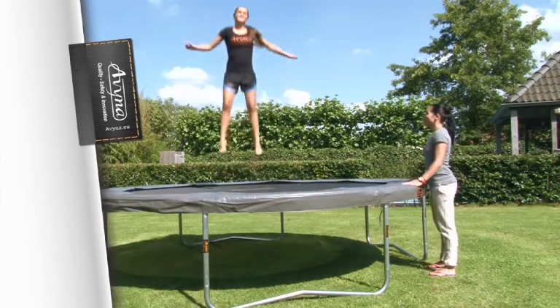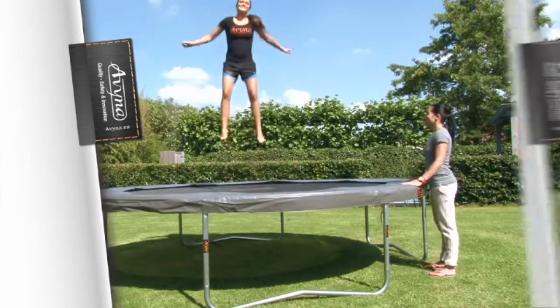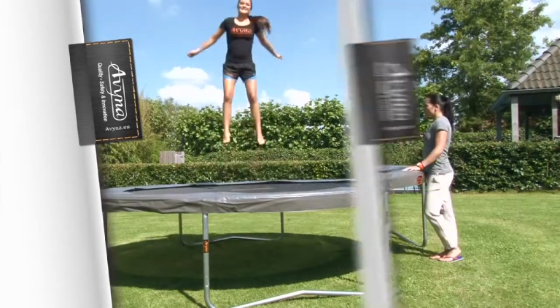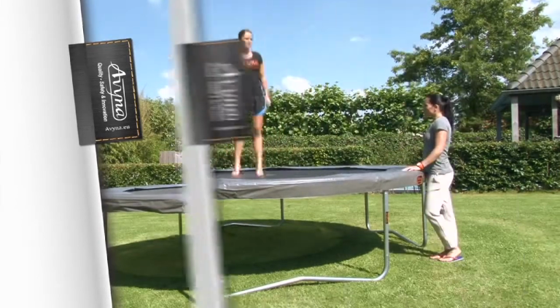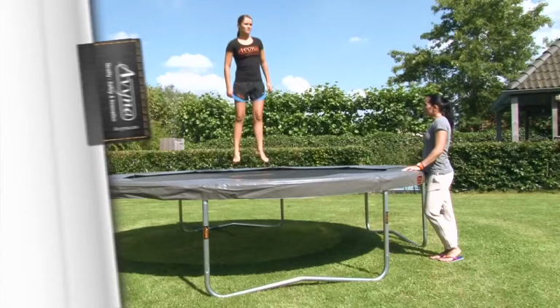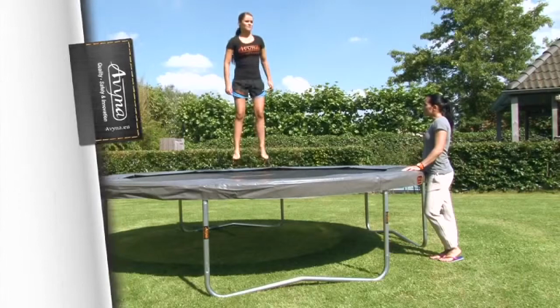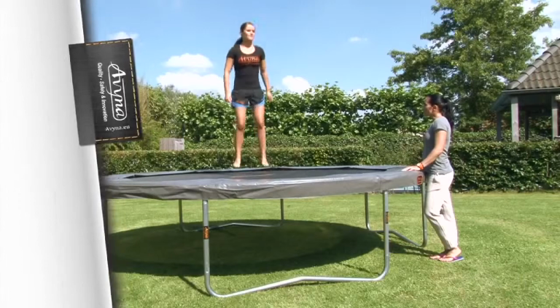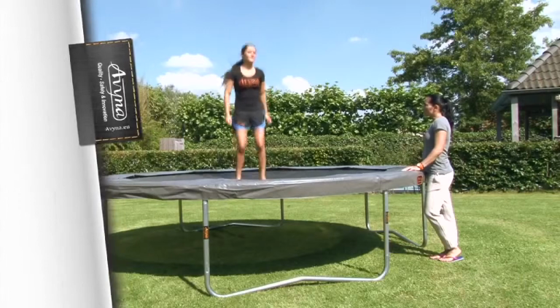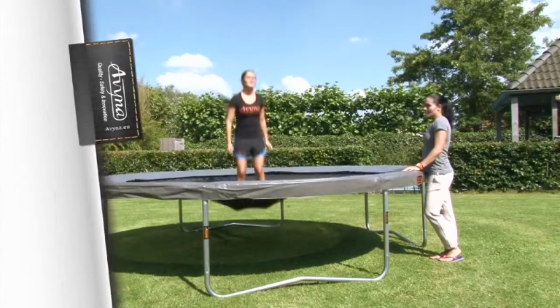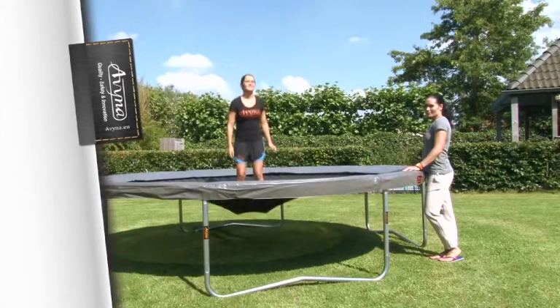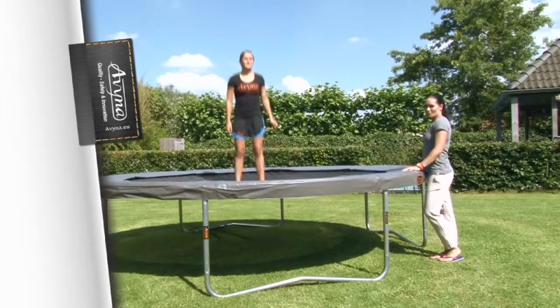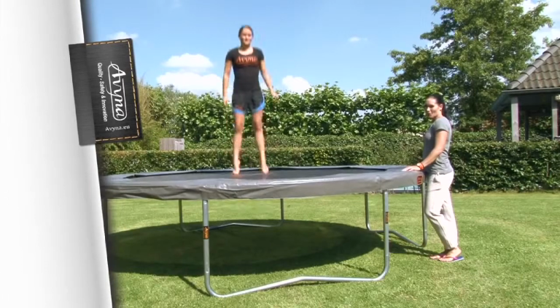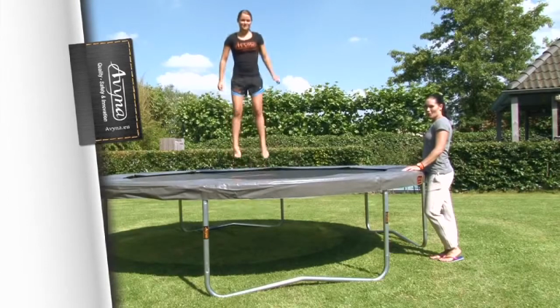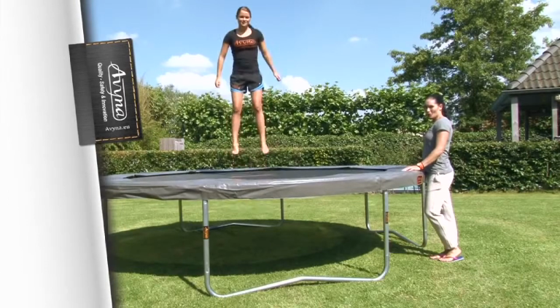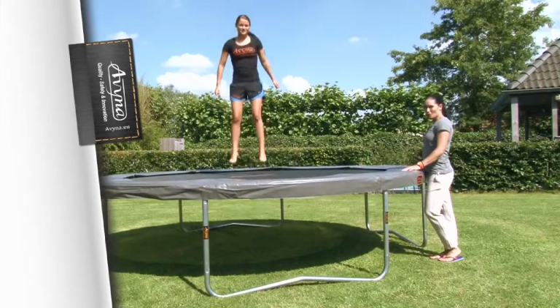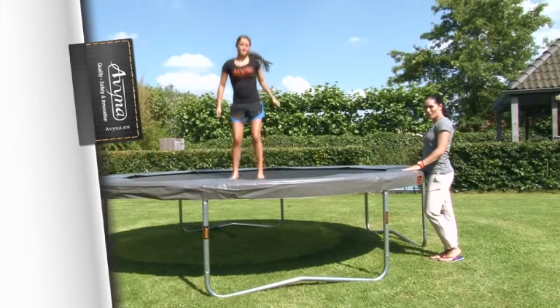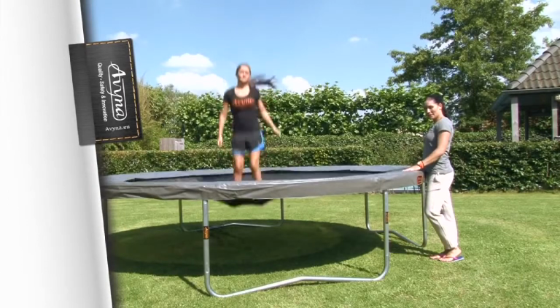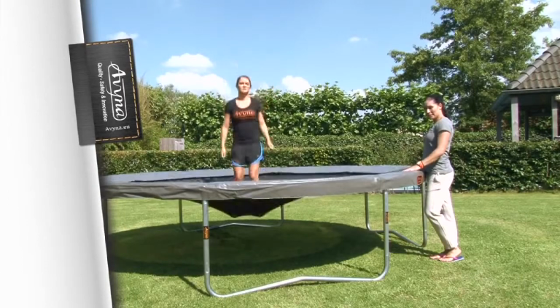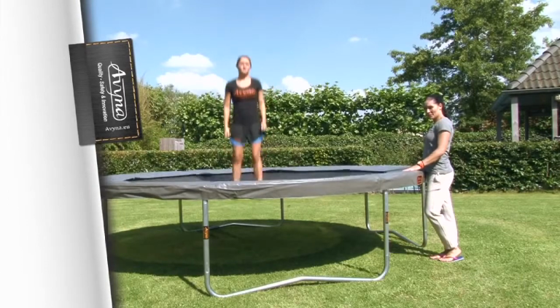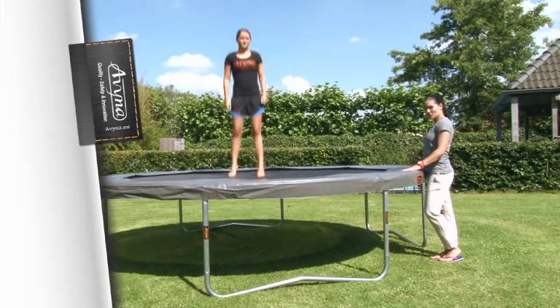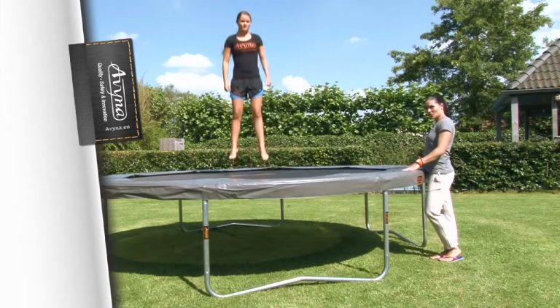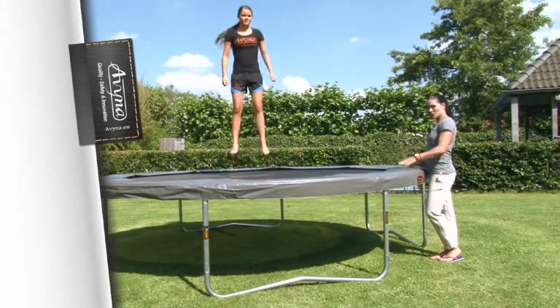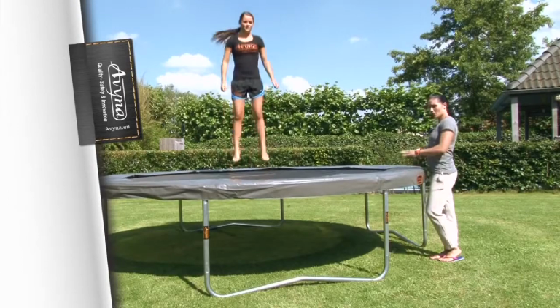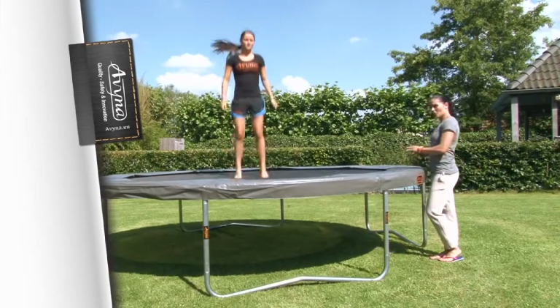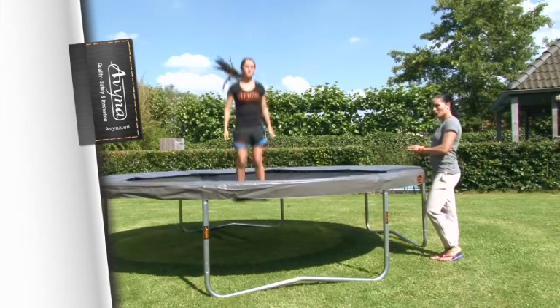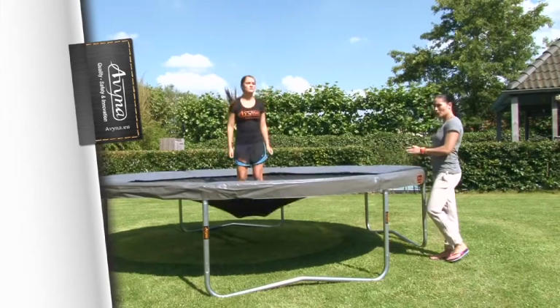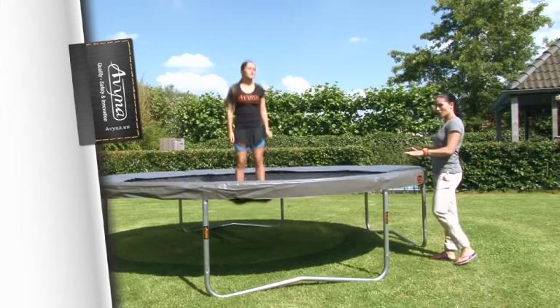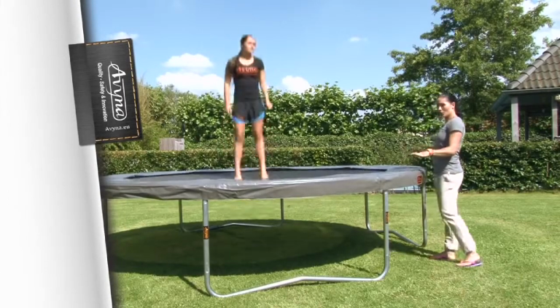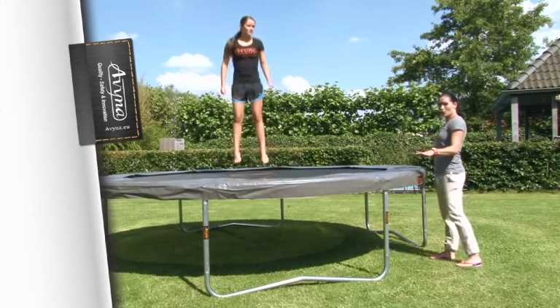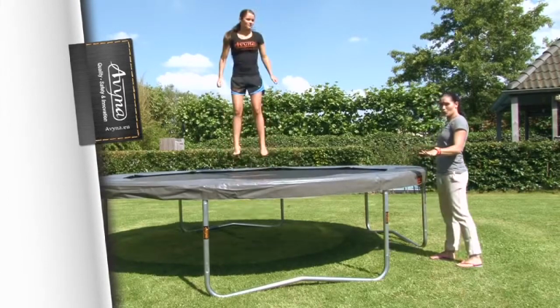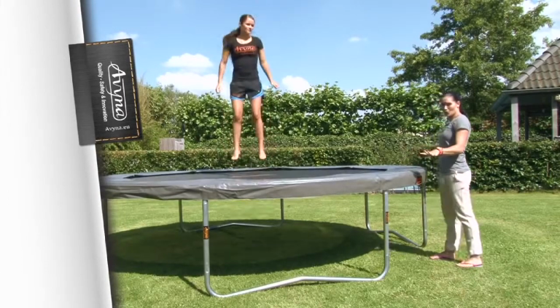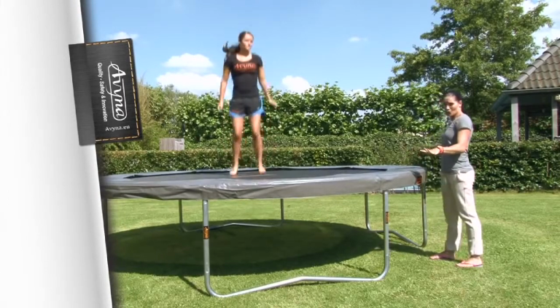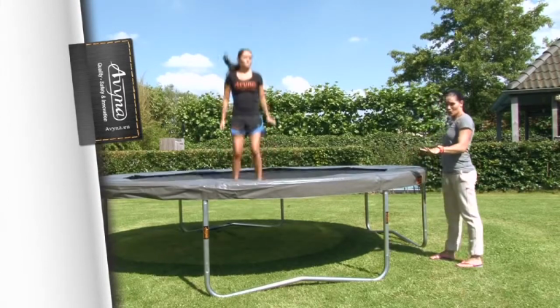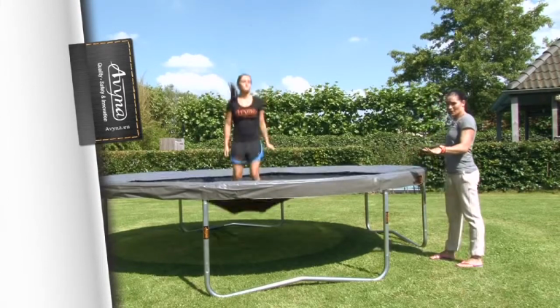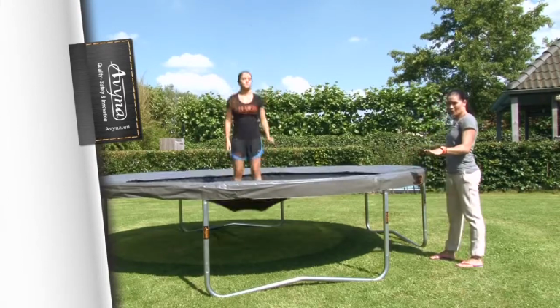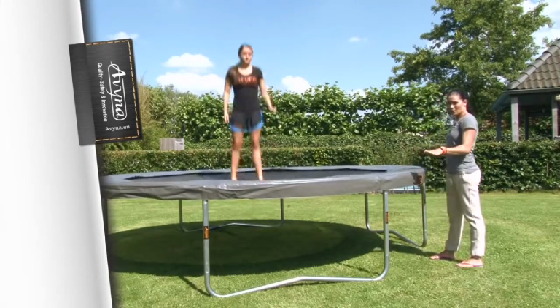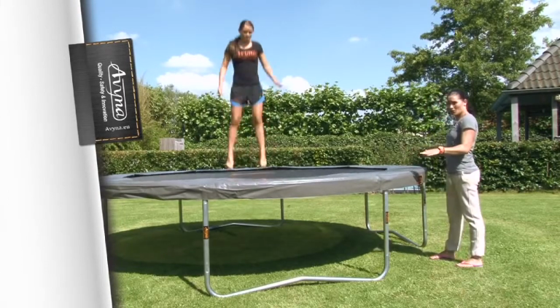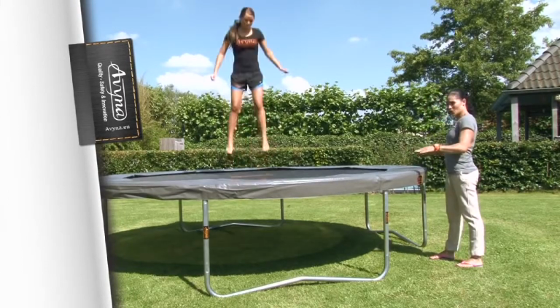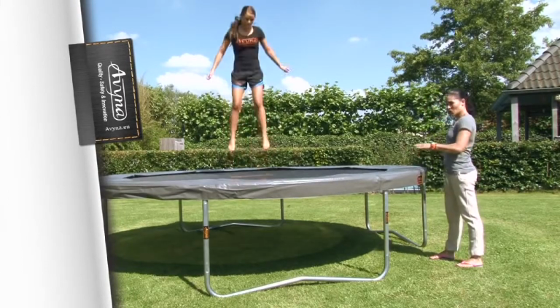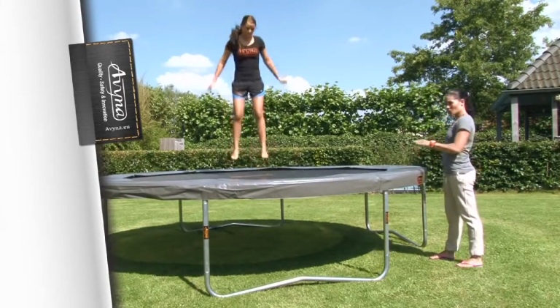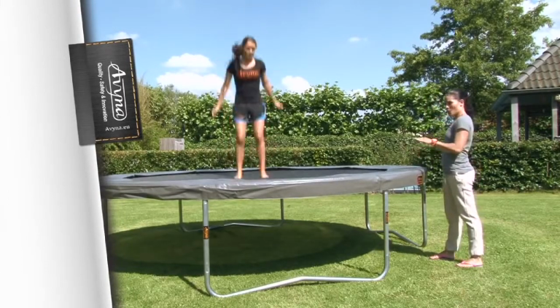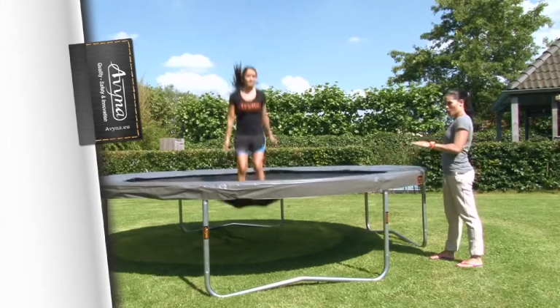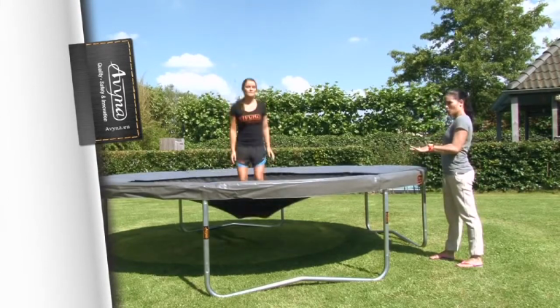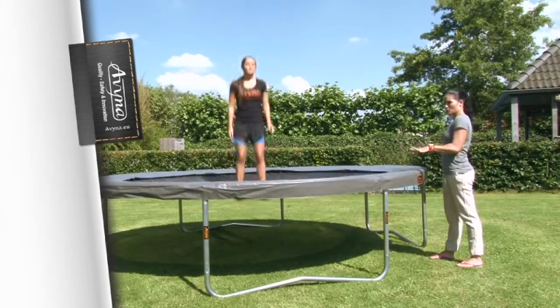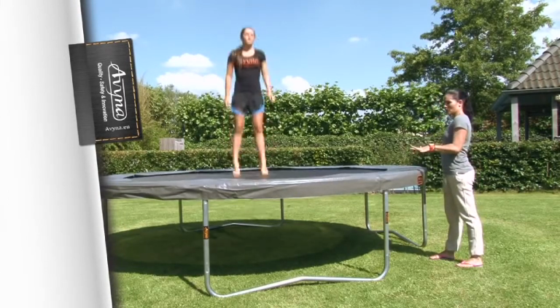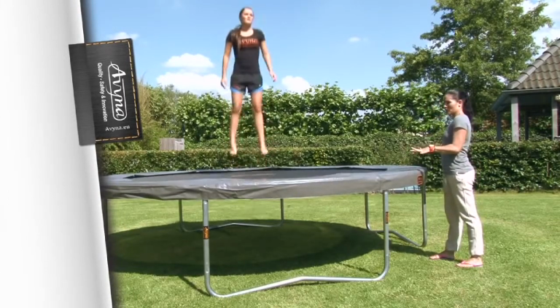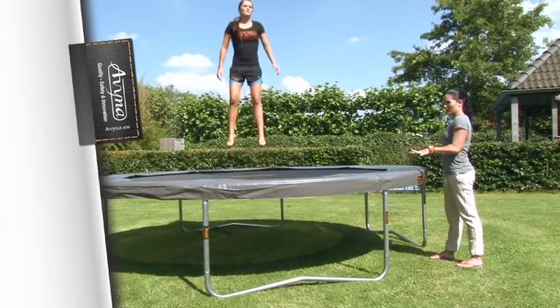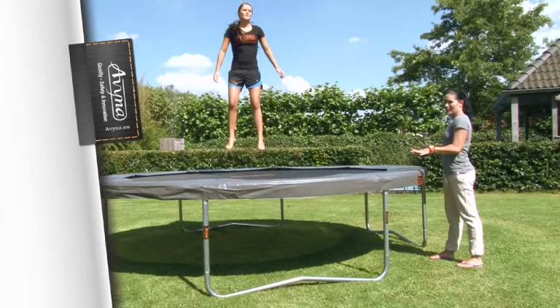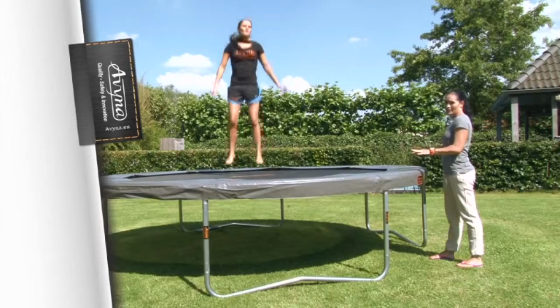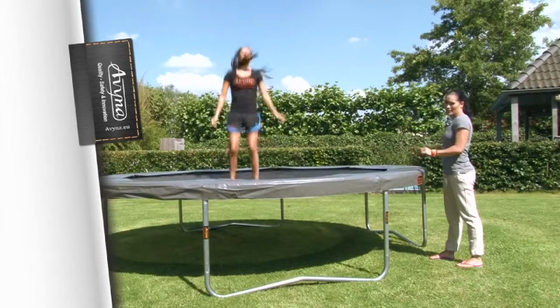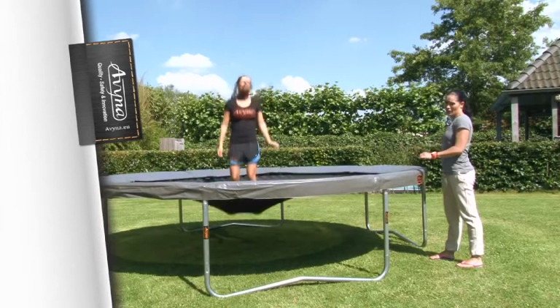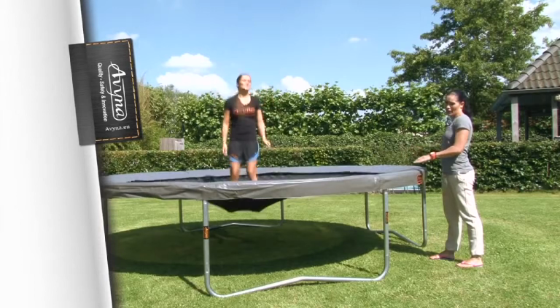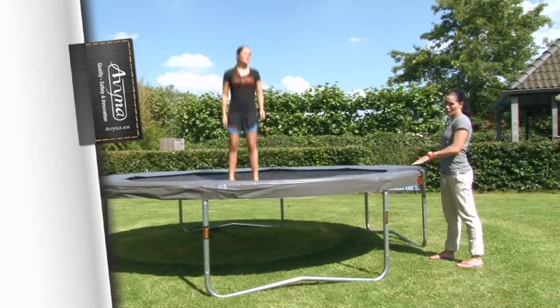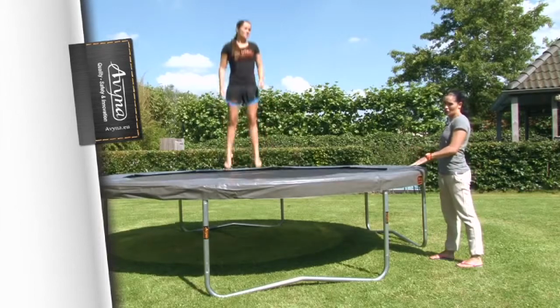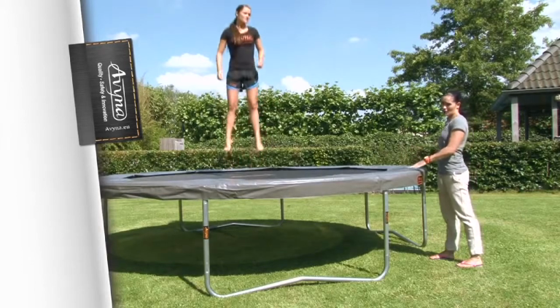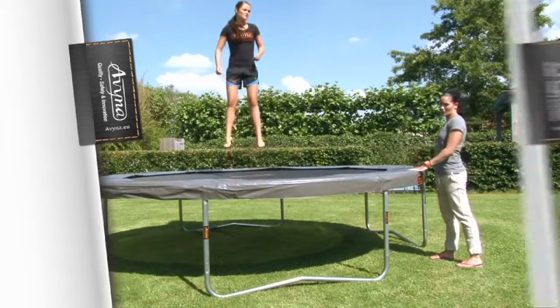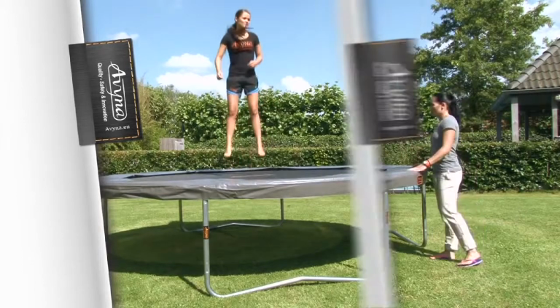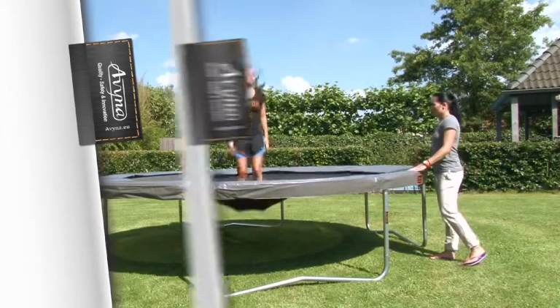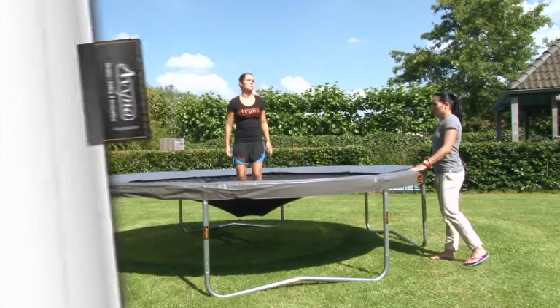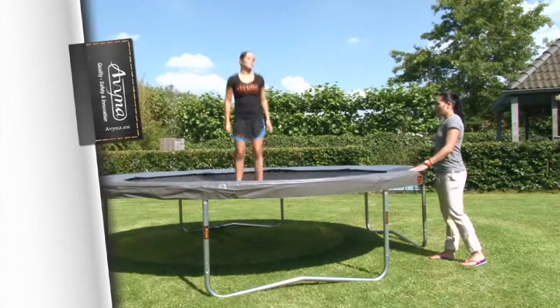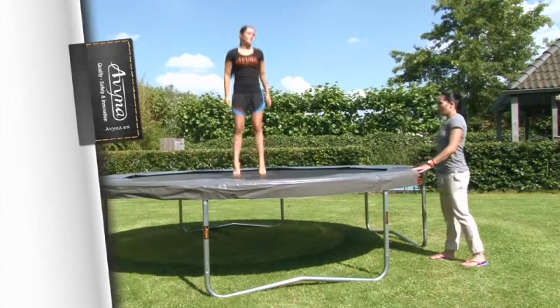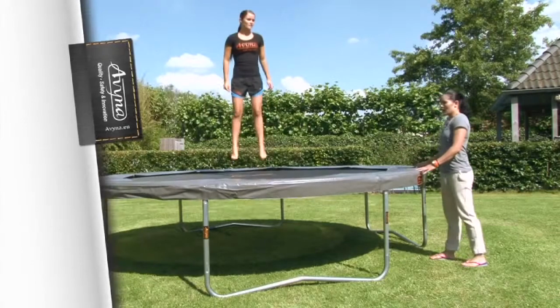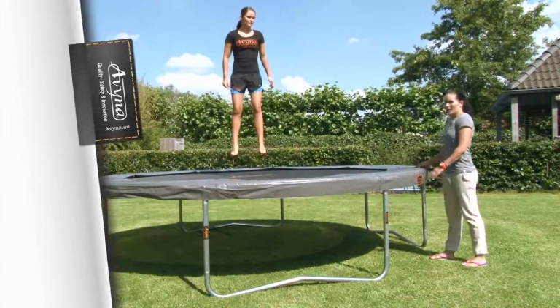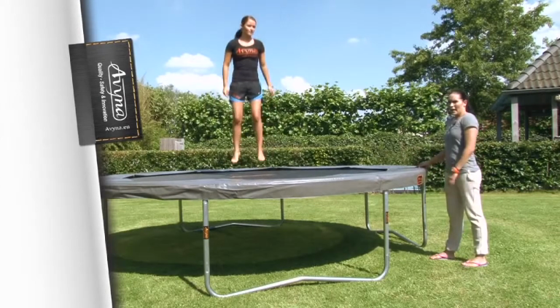Tip 3: It's also important that the trampoline is on a flat surface, so that it stands firm and horizontal, without wobbling.